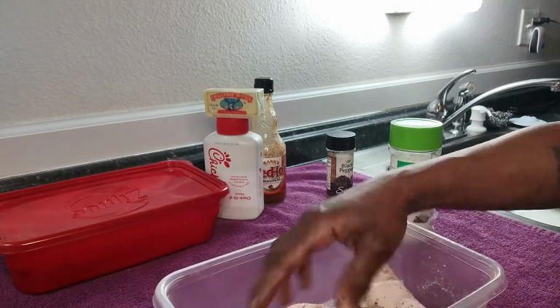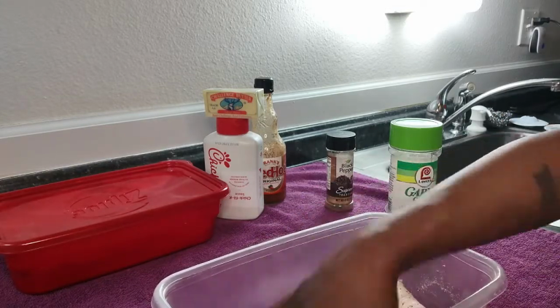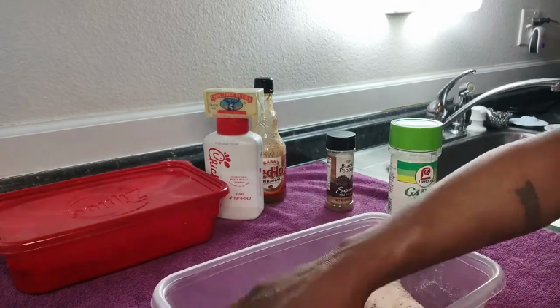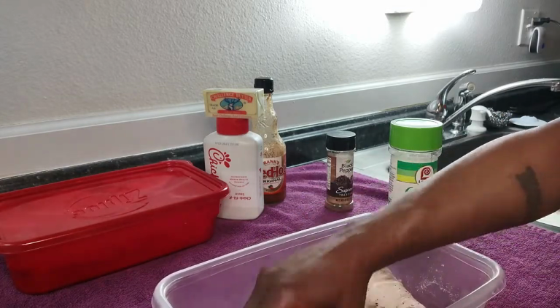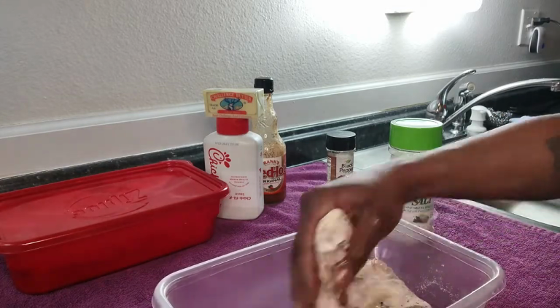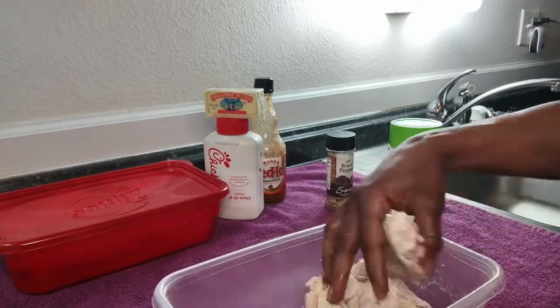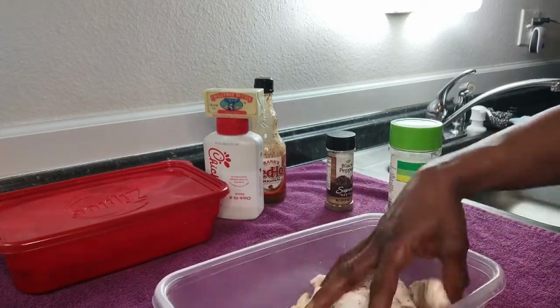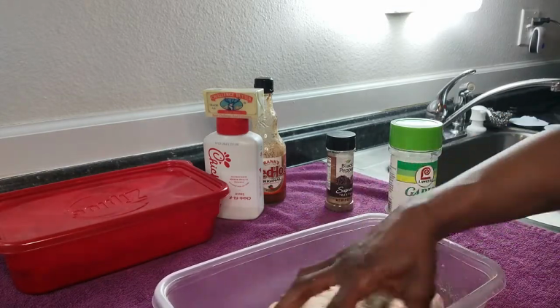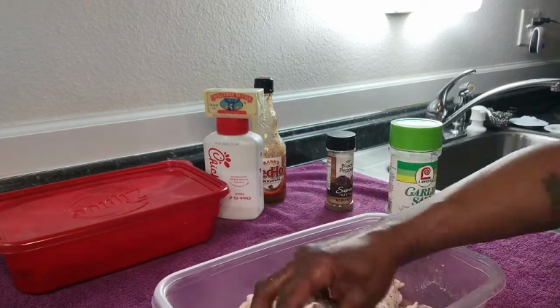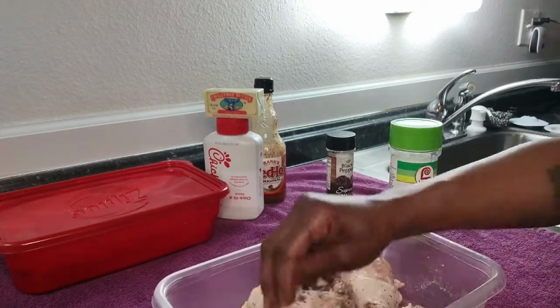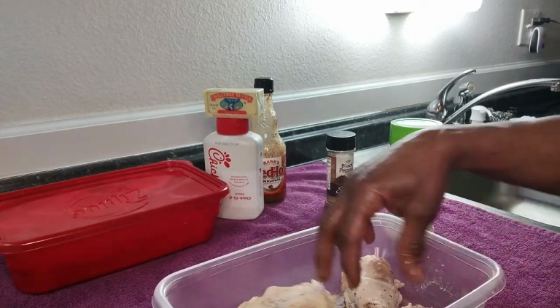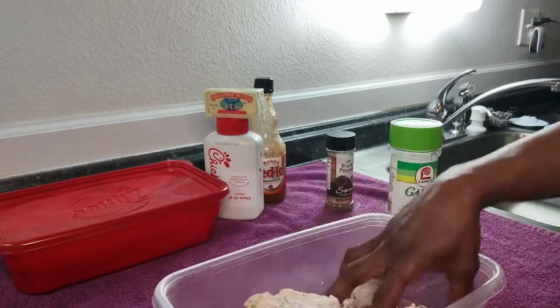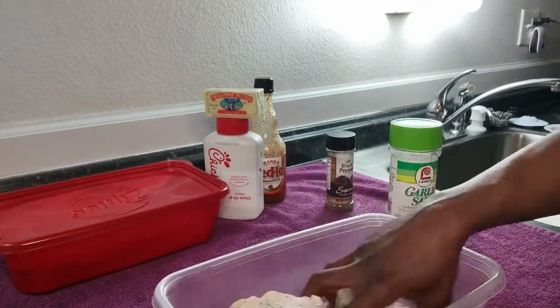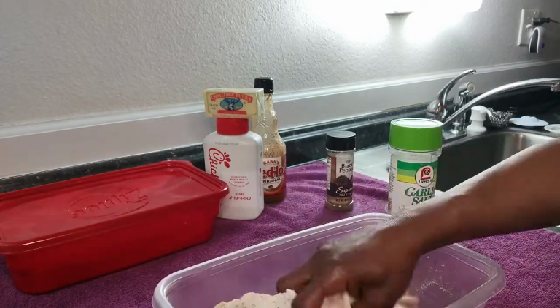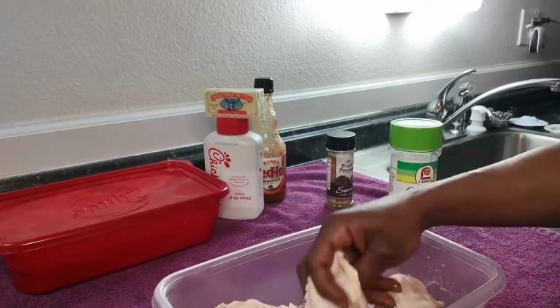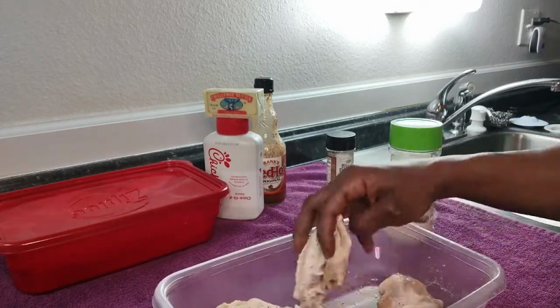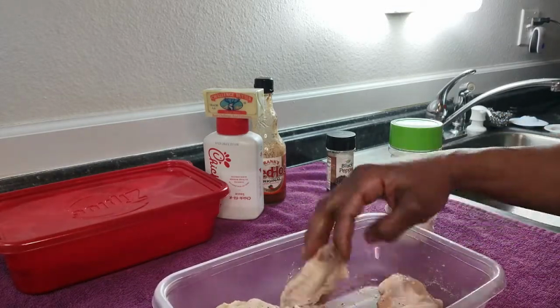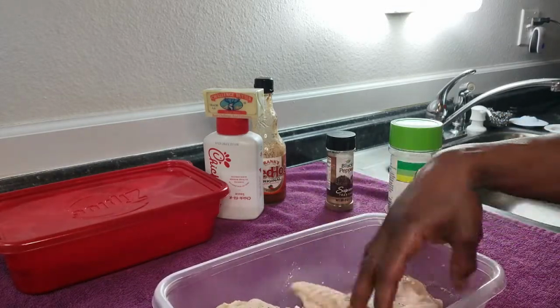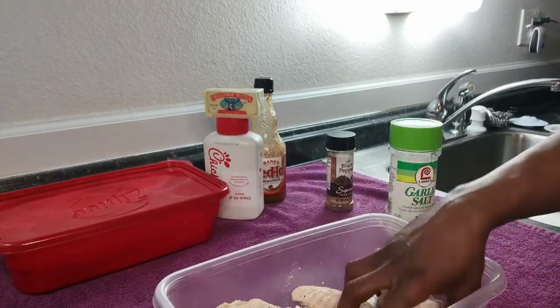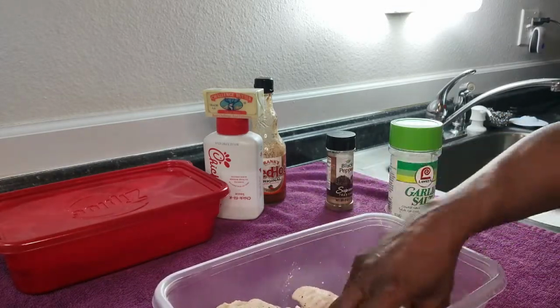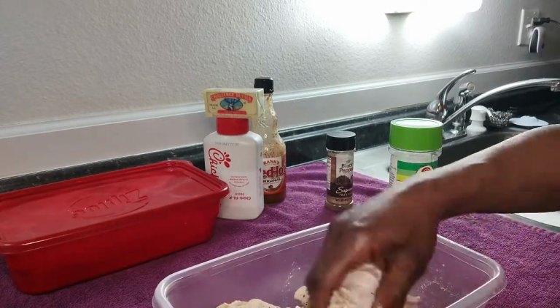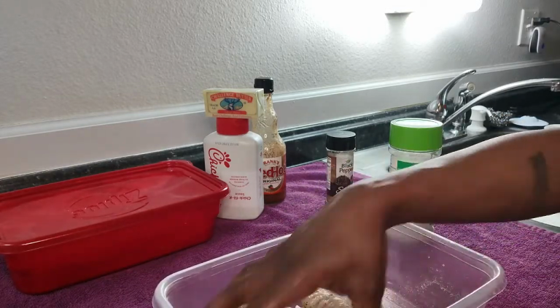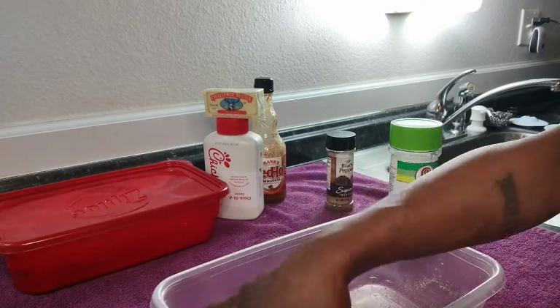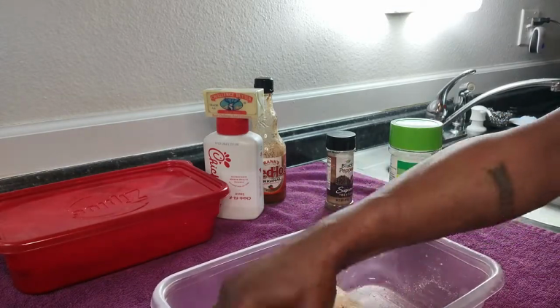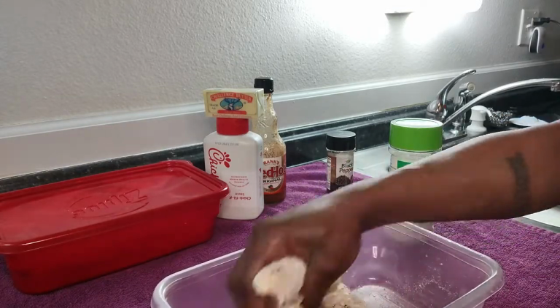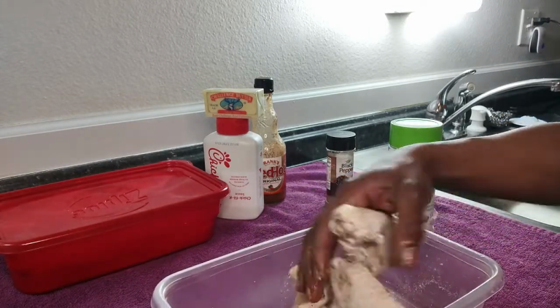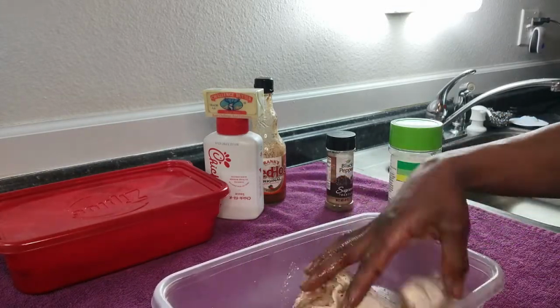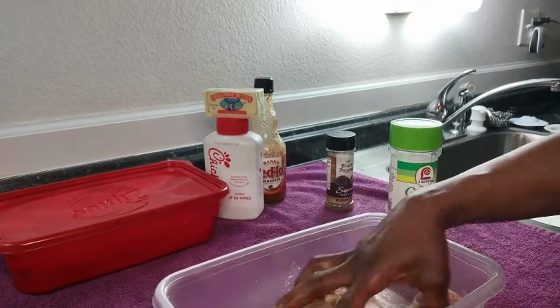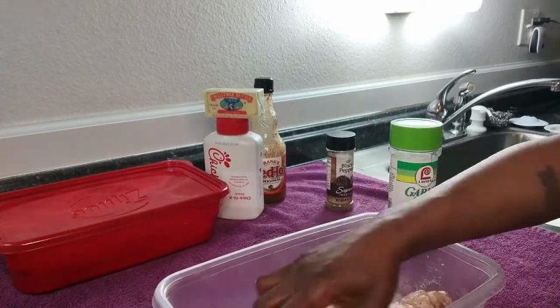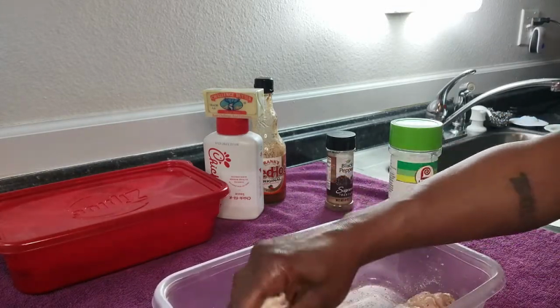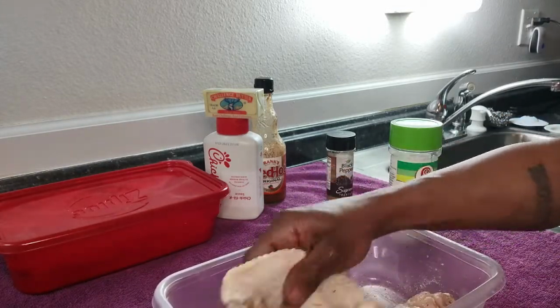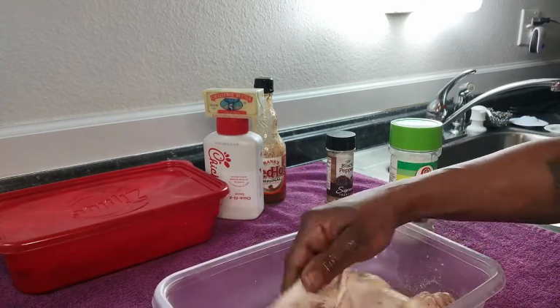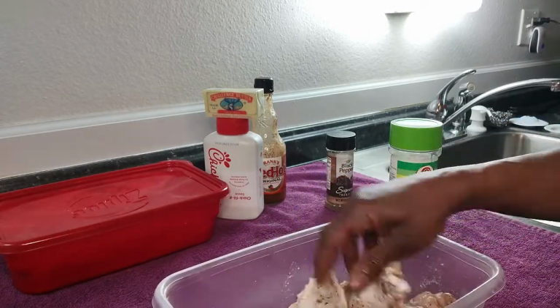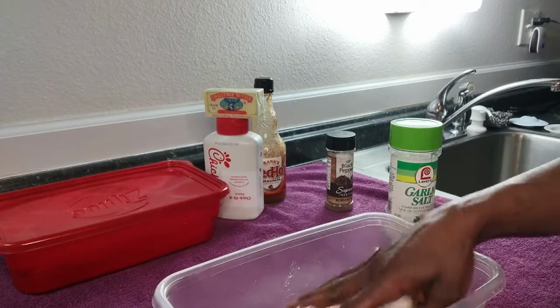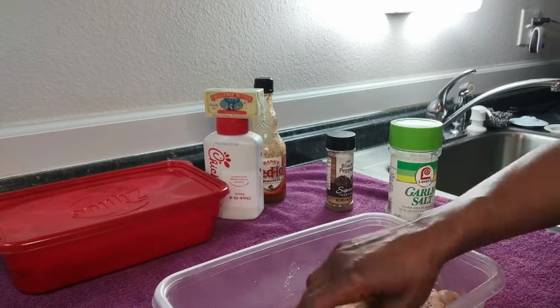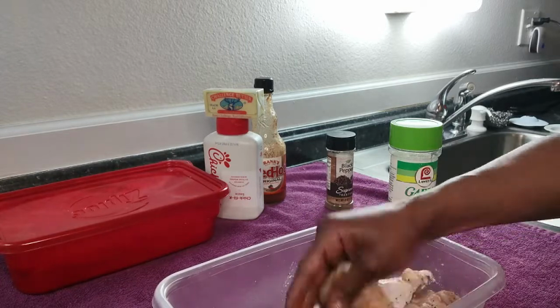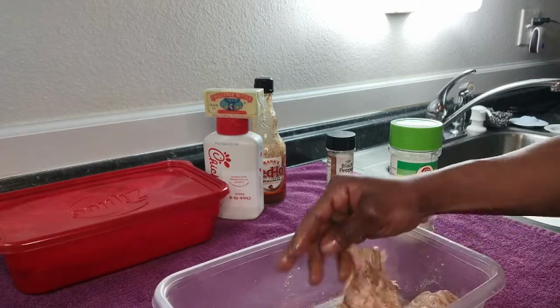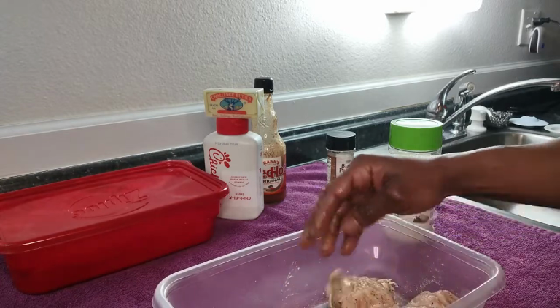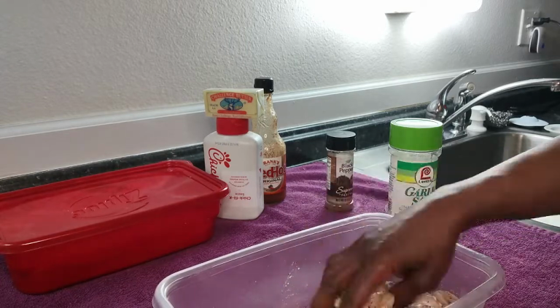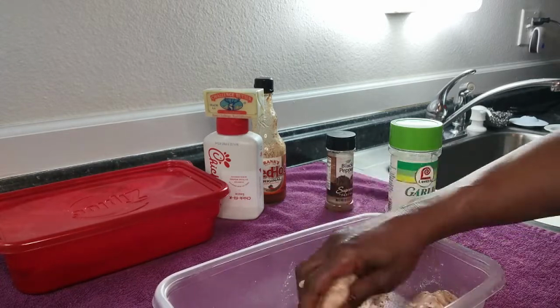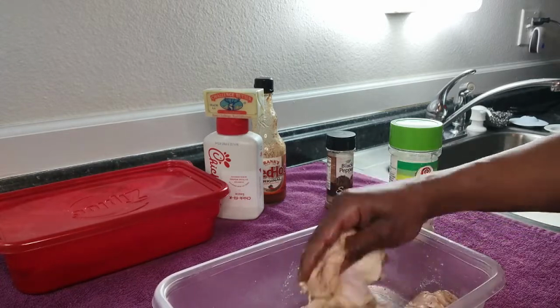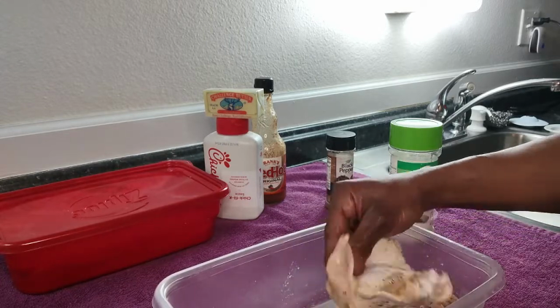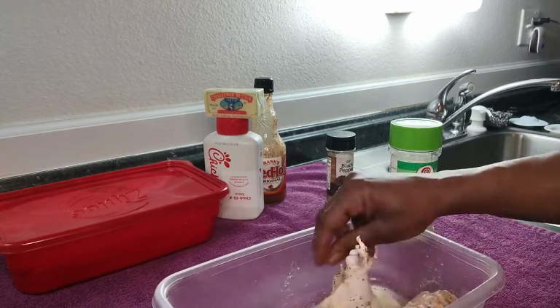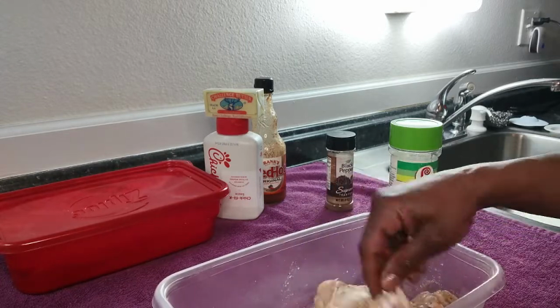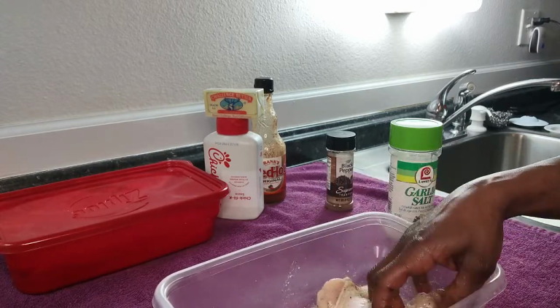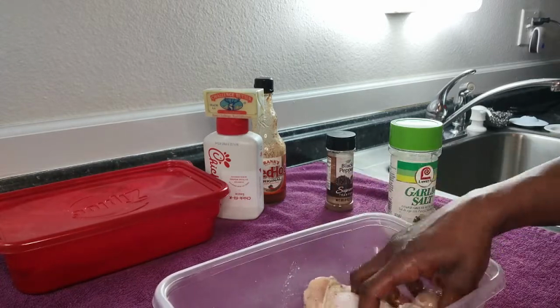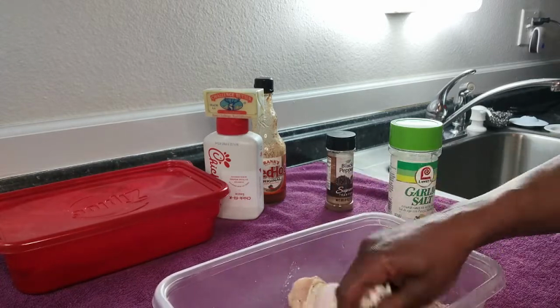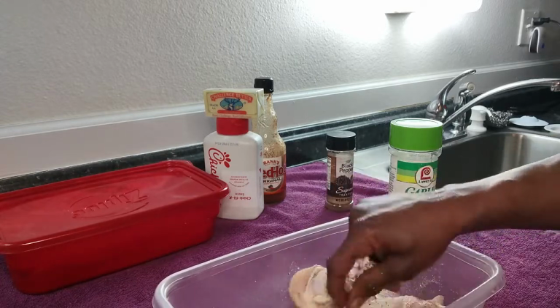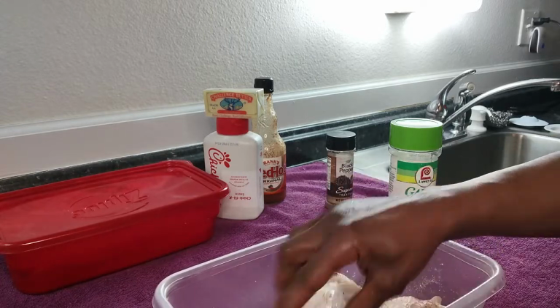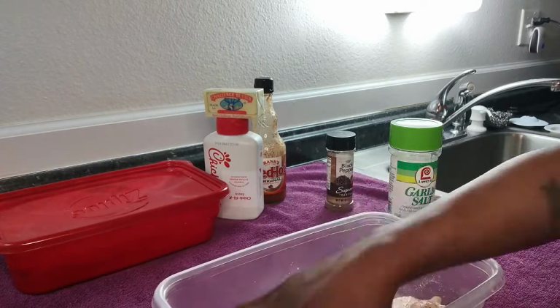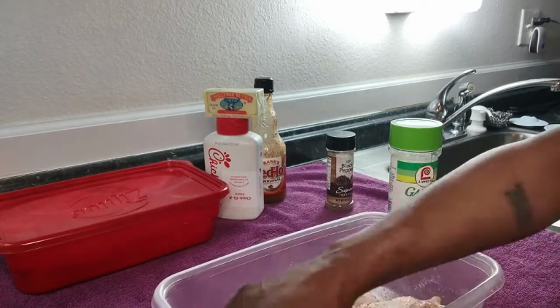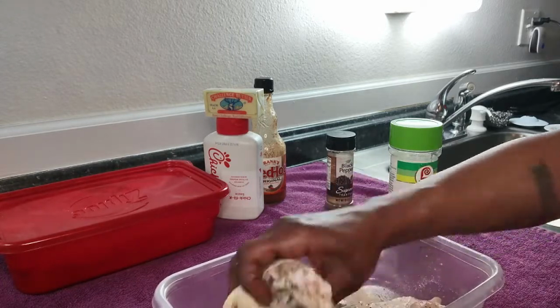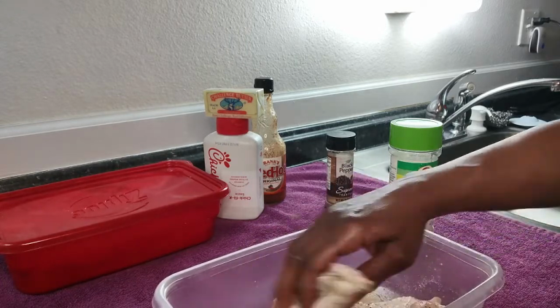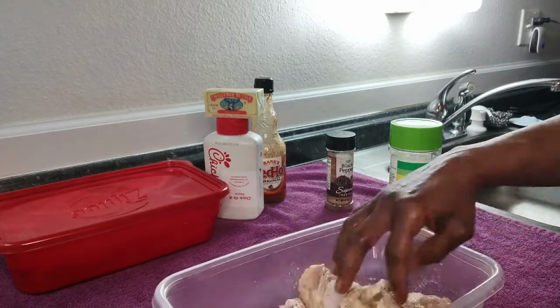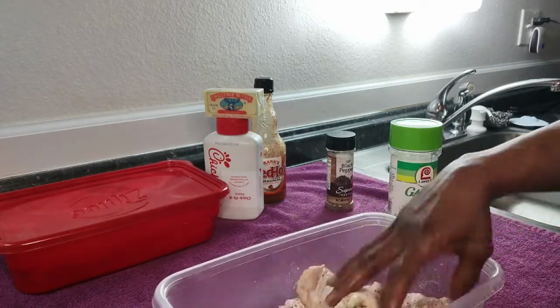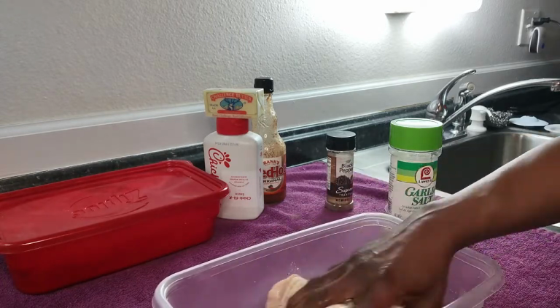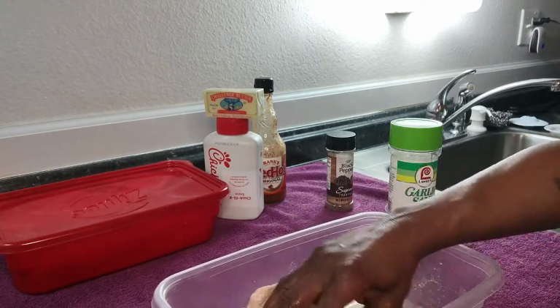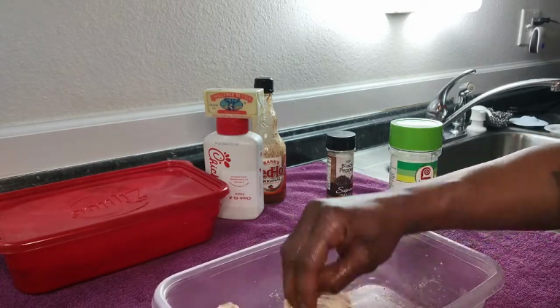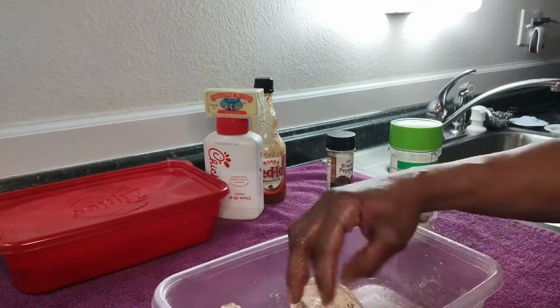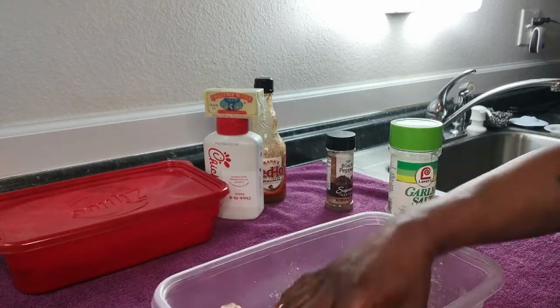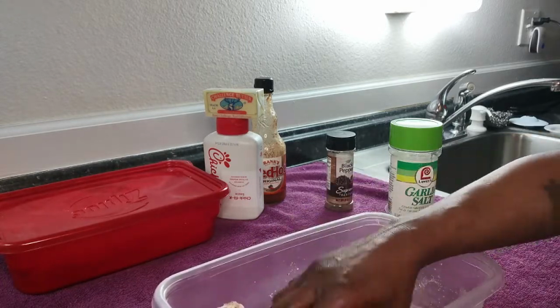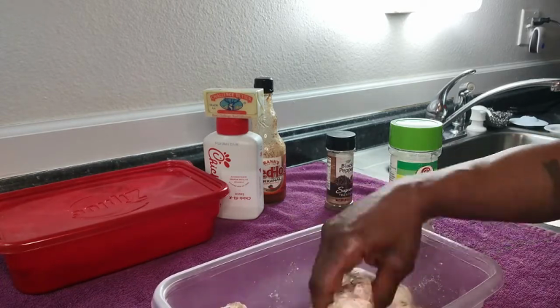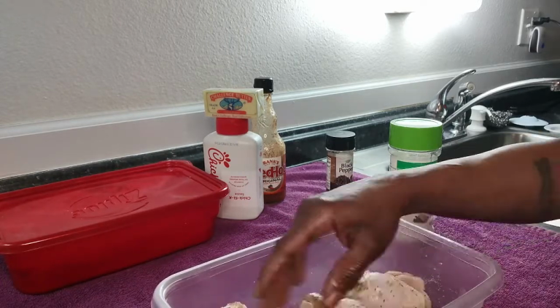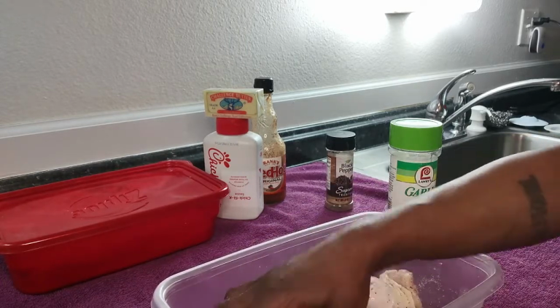We're also going to be cooking these in the air fryer. If you hear it go off, that's a beep — the air fryer is heating up now for us.